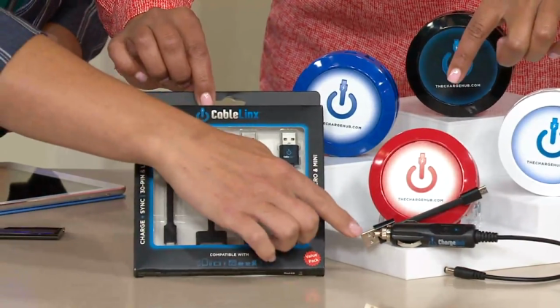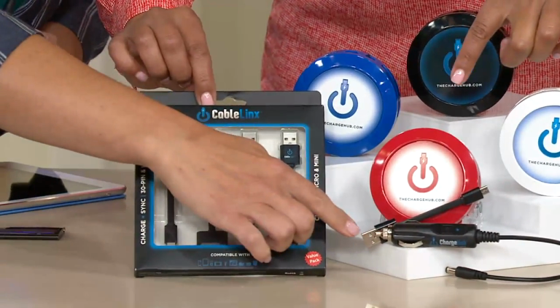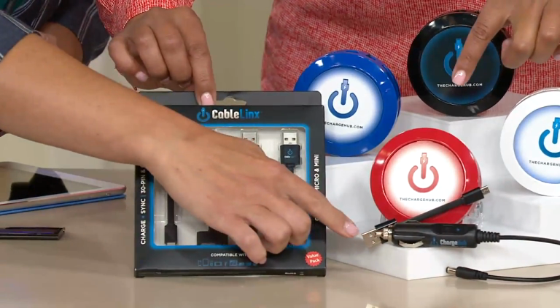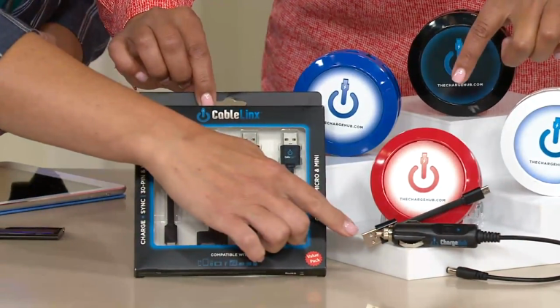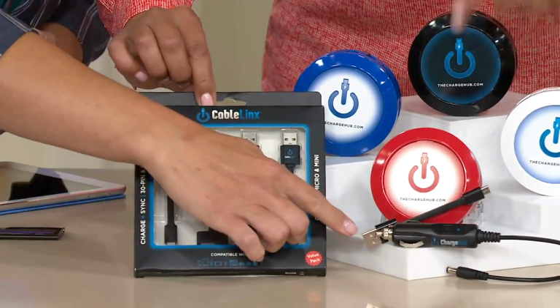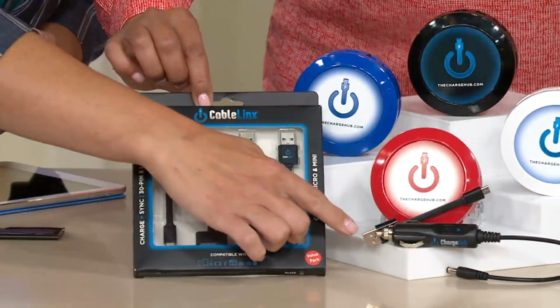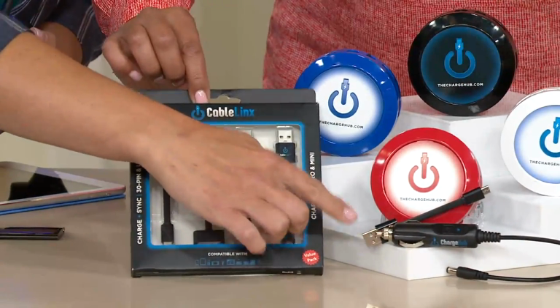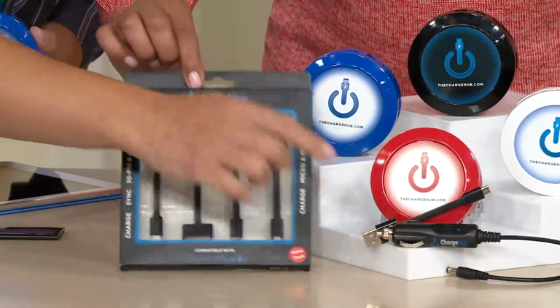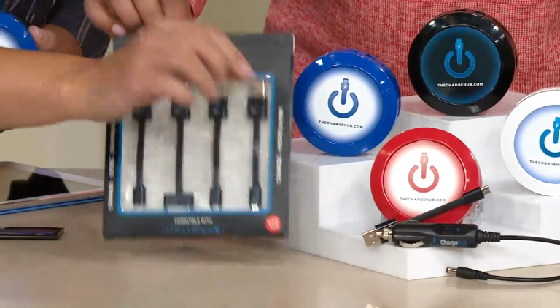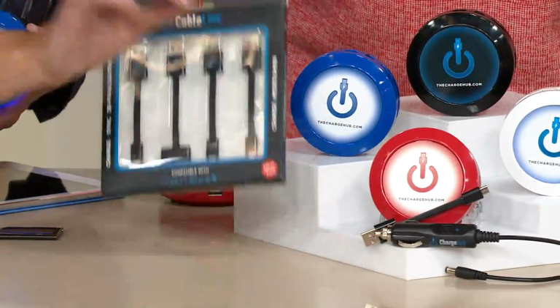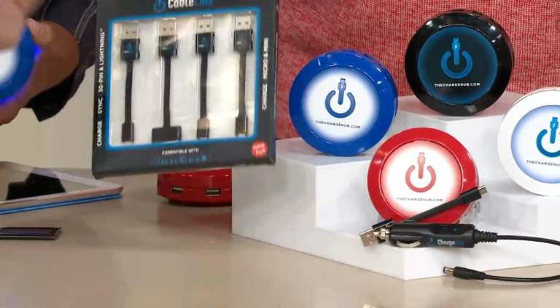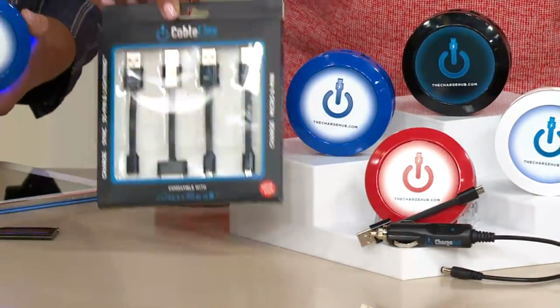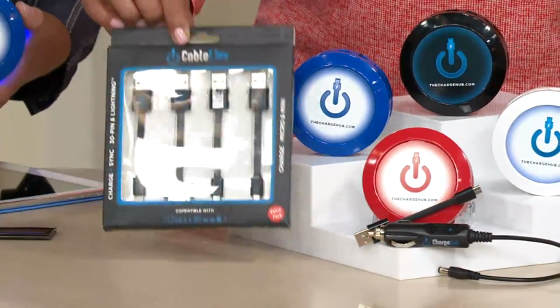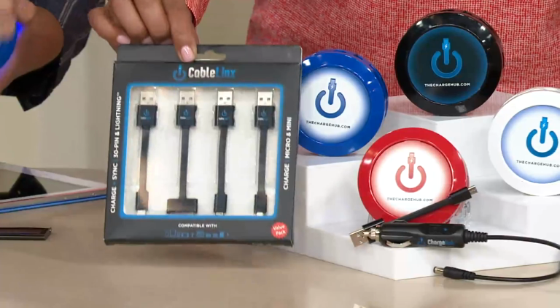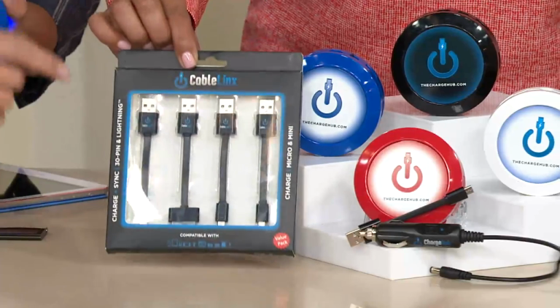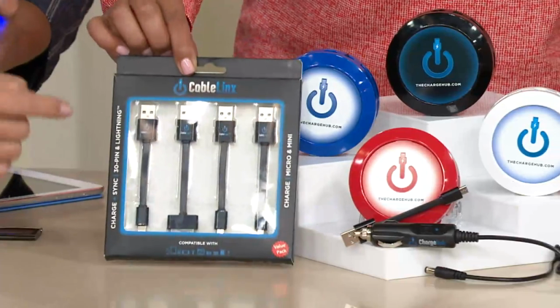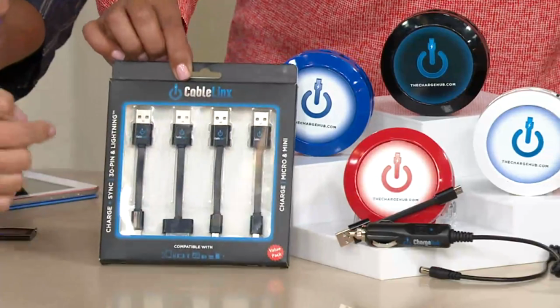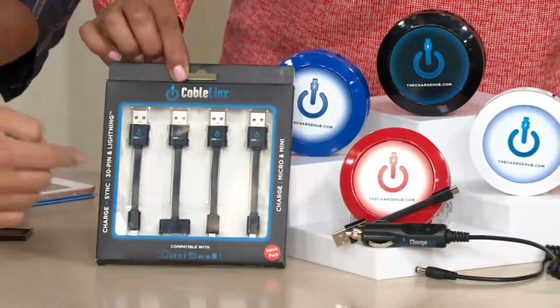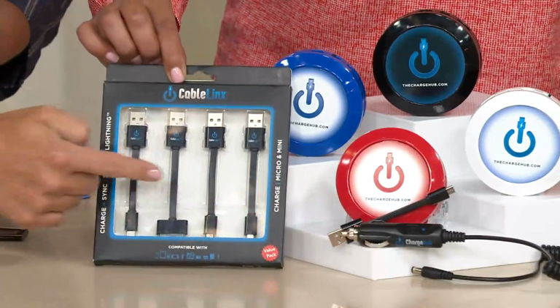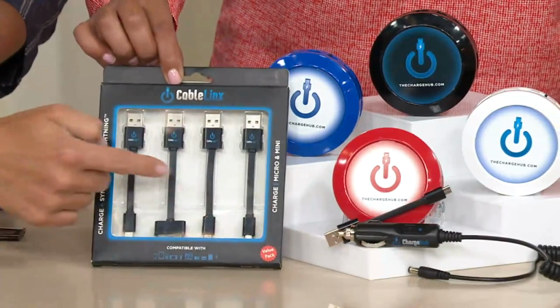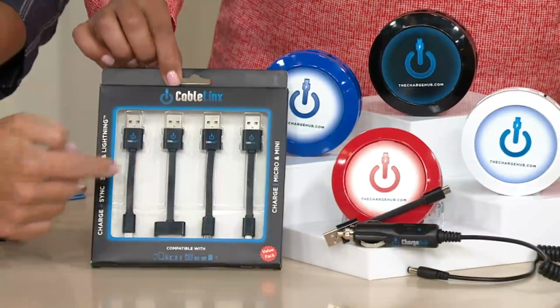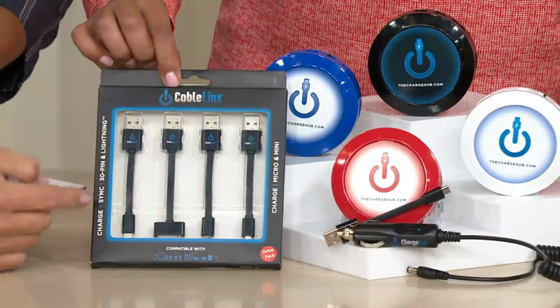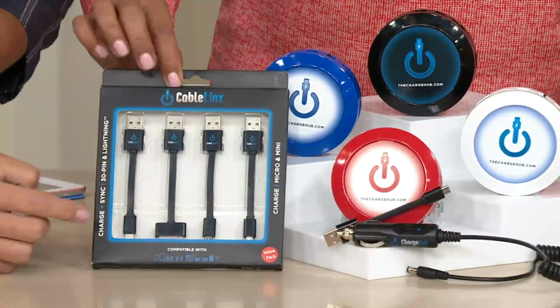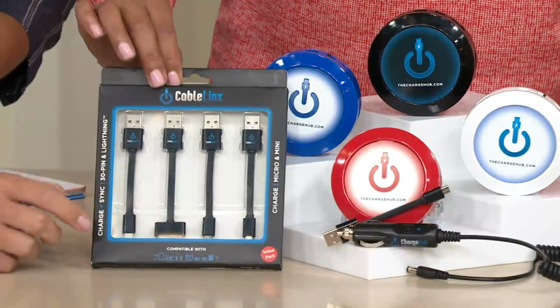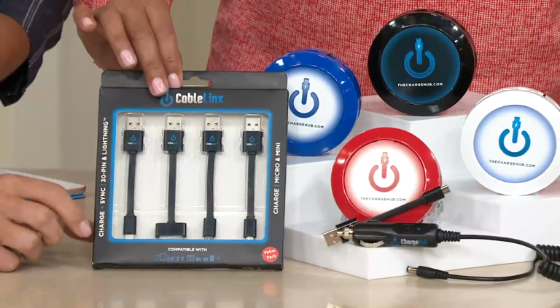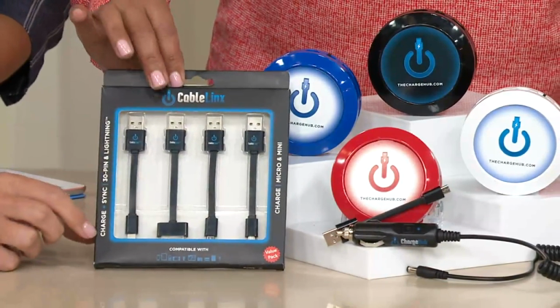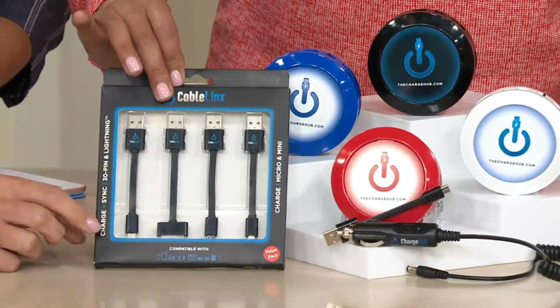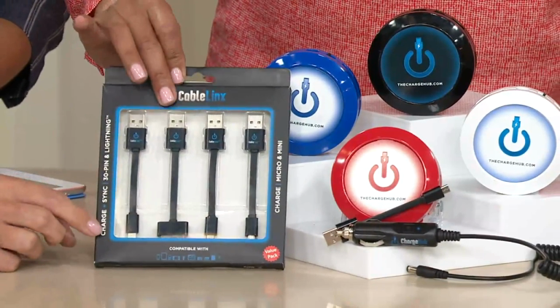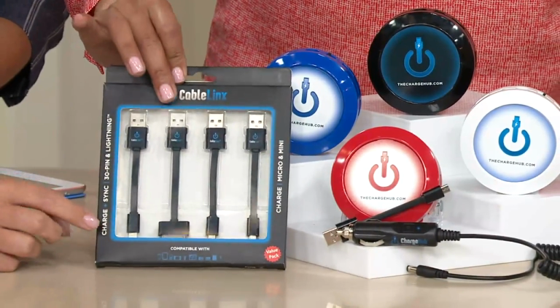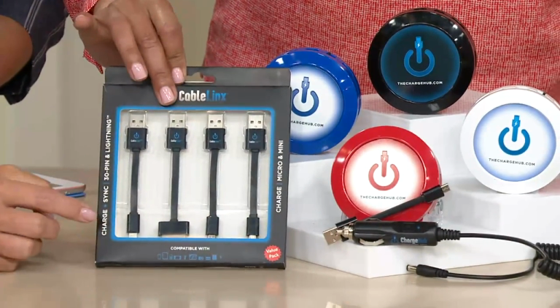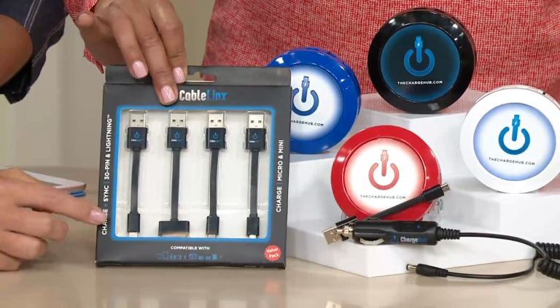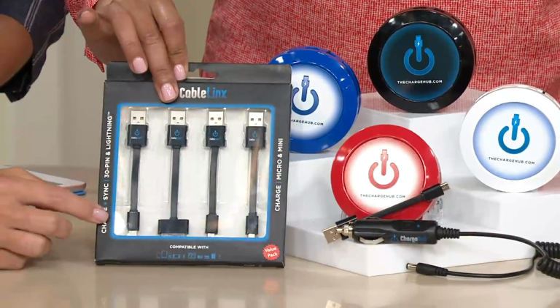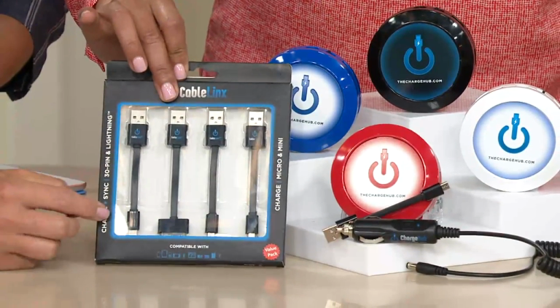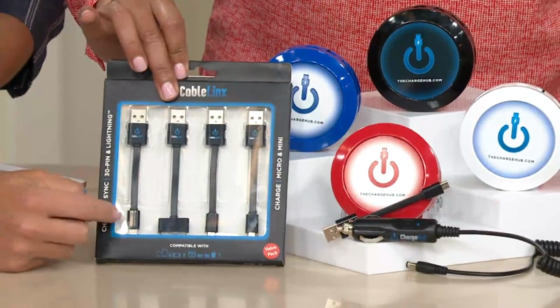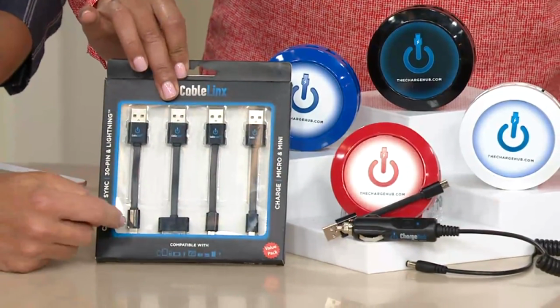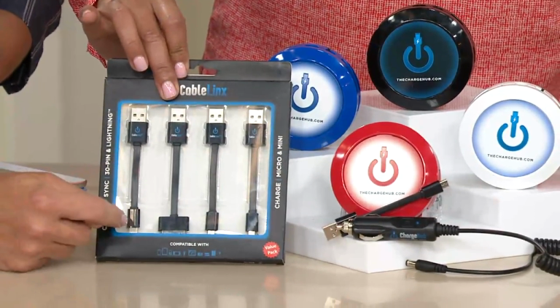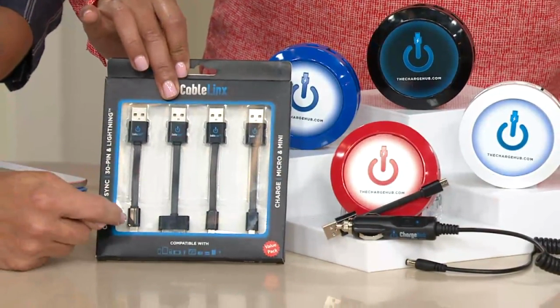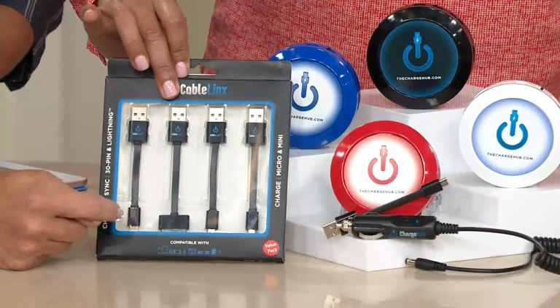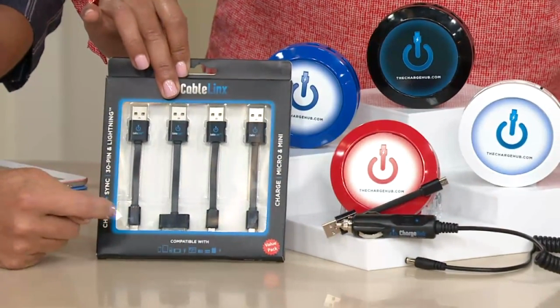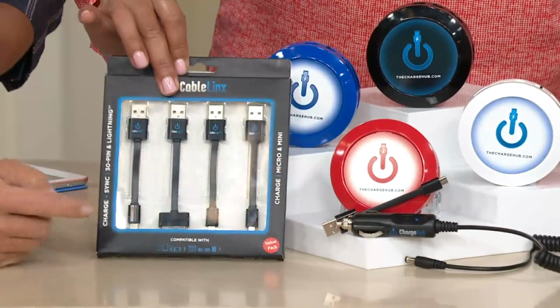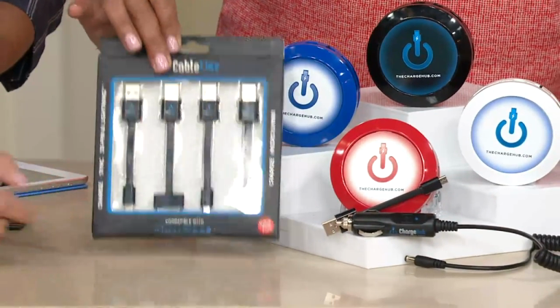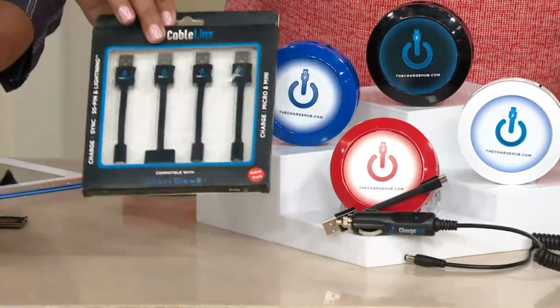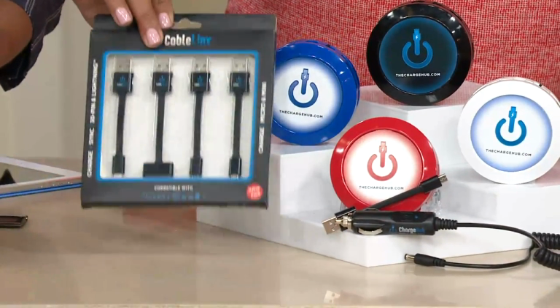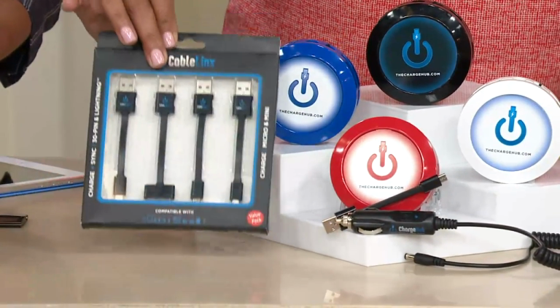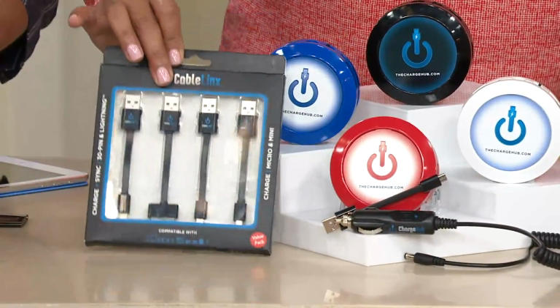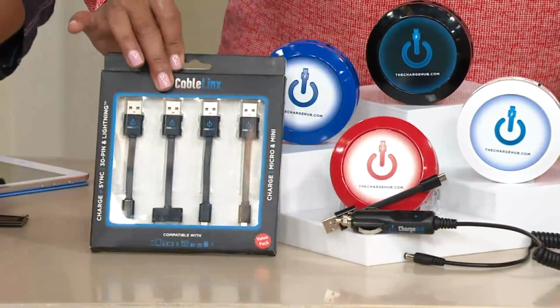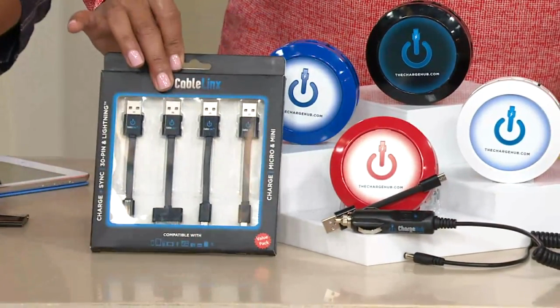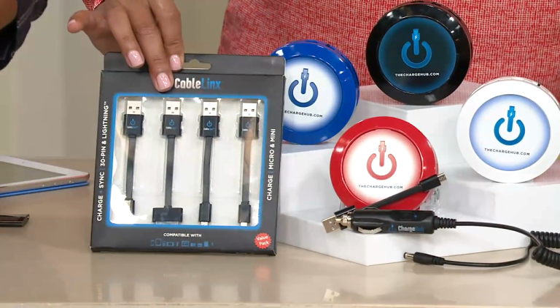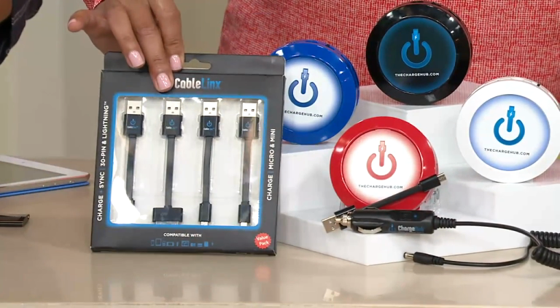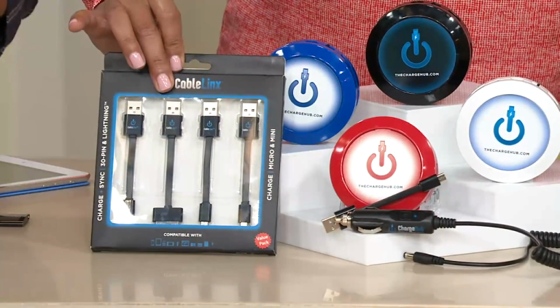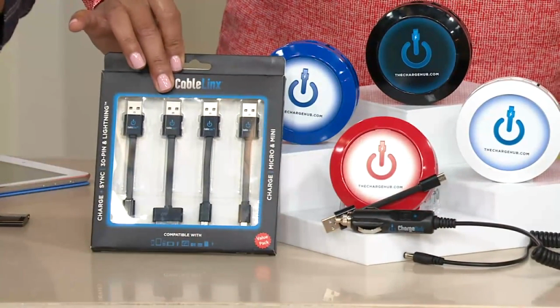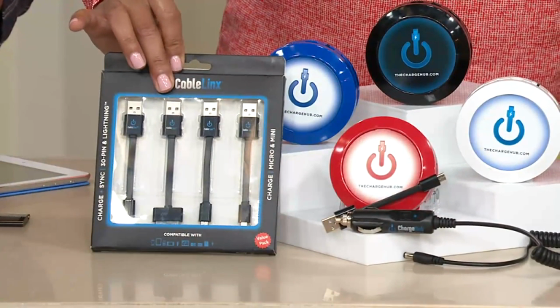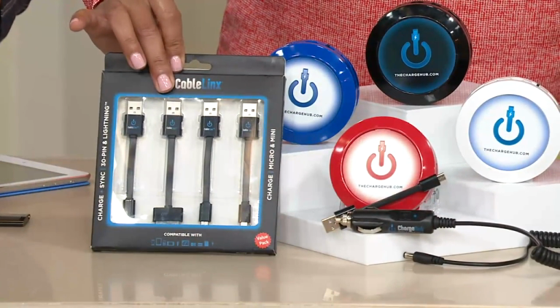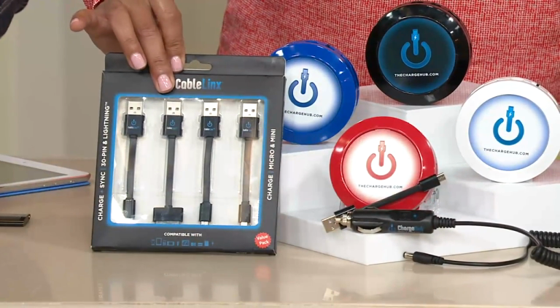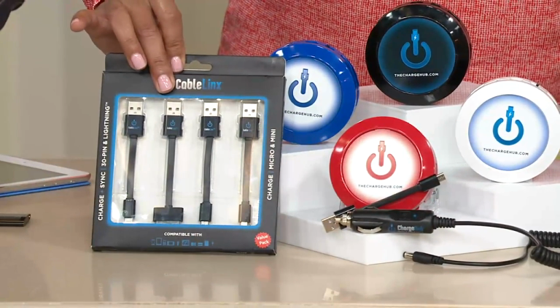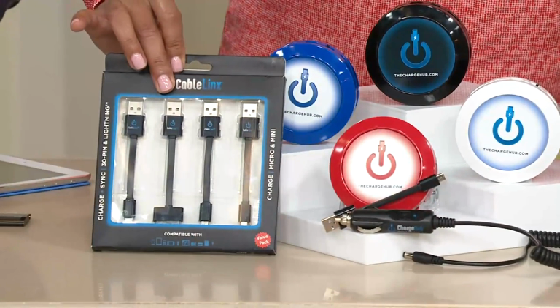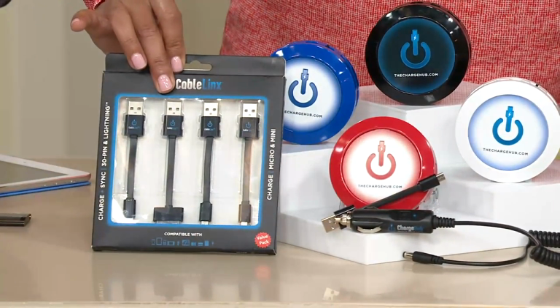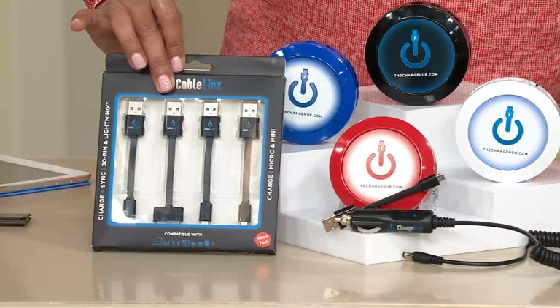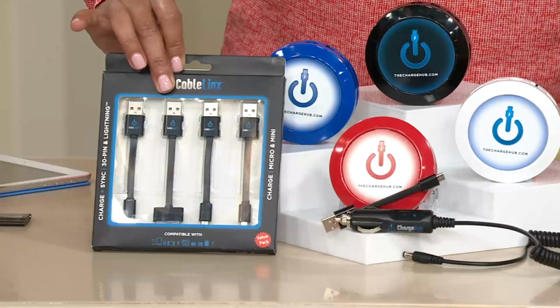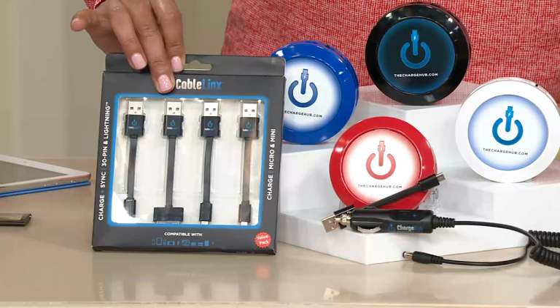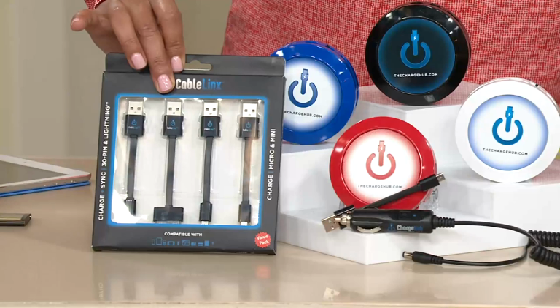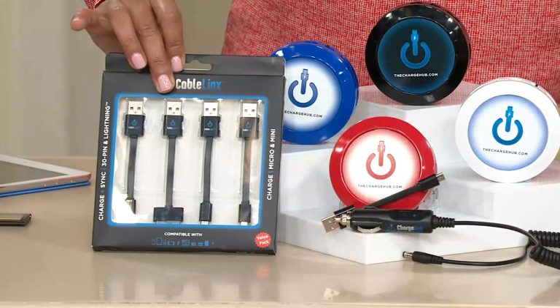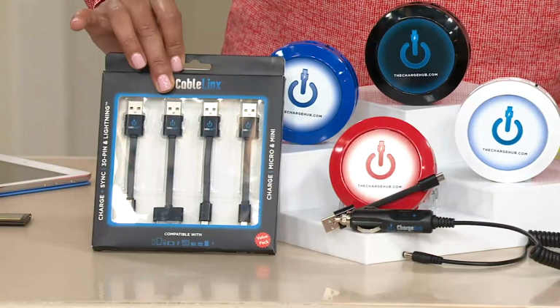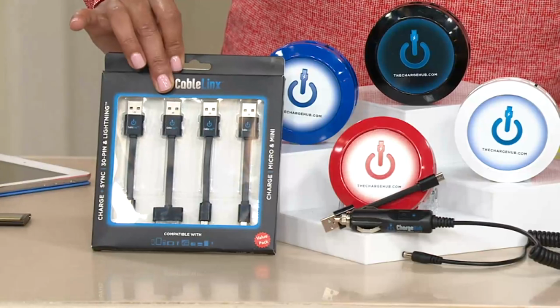You get one micro USB included. And then if you want the additional pack, you get a lightning, a 30-pin, a mini, and a micro.